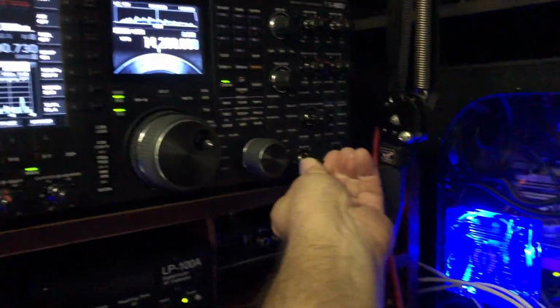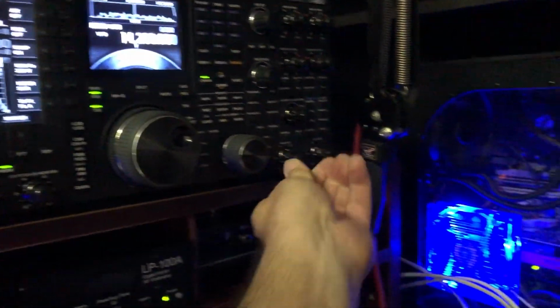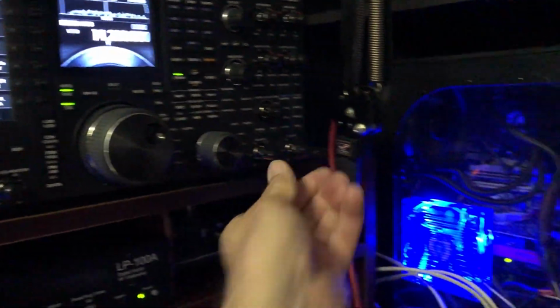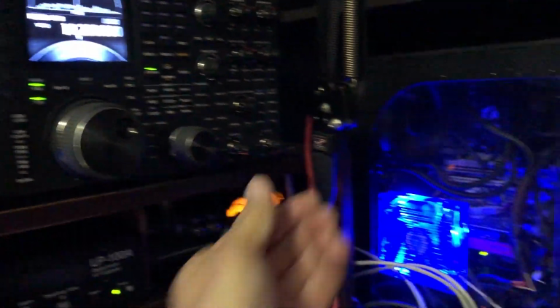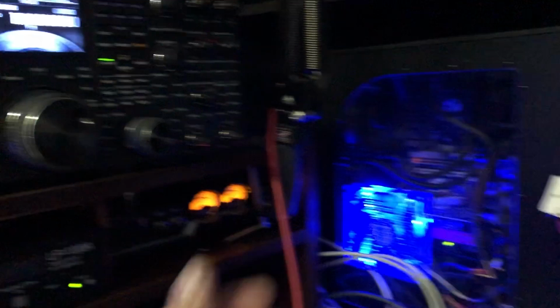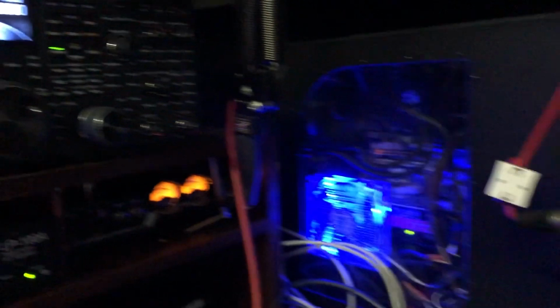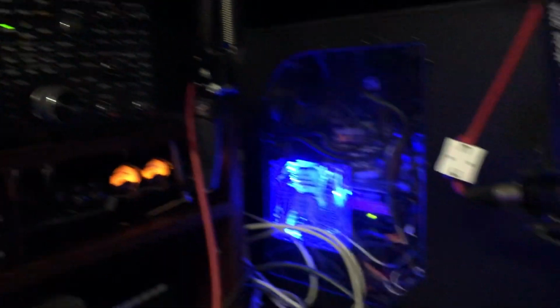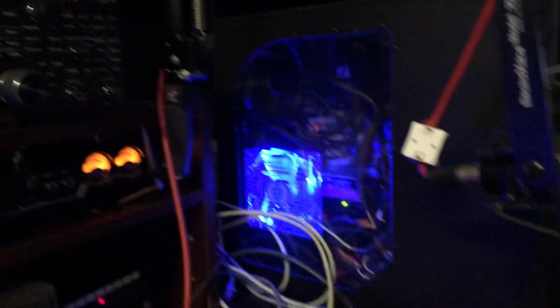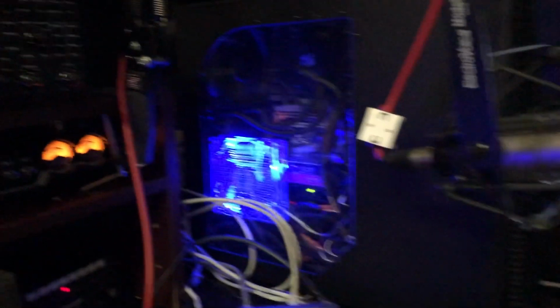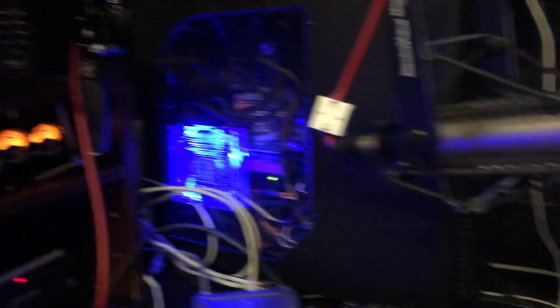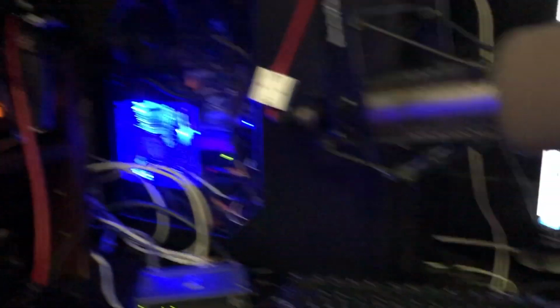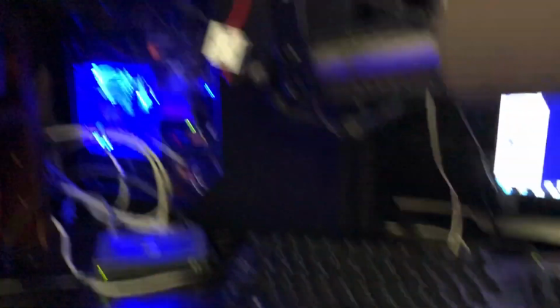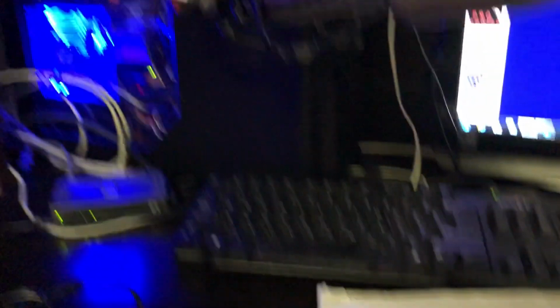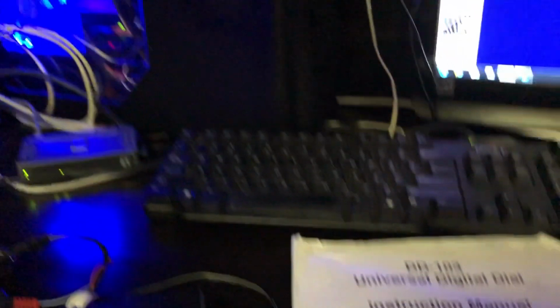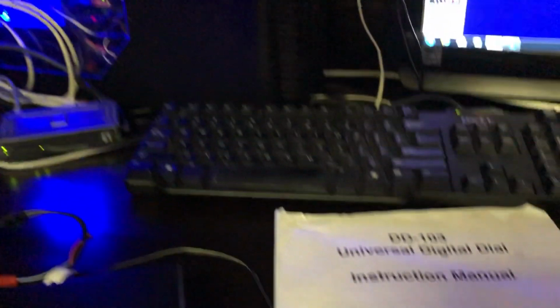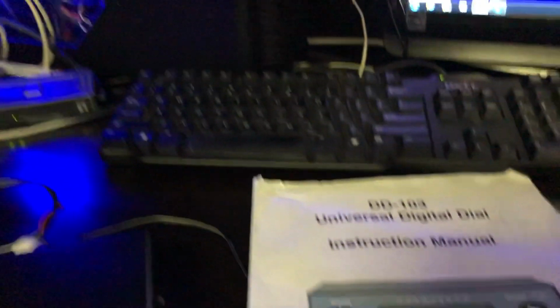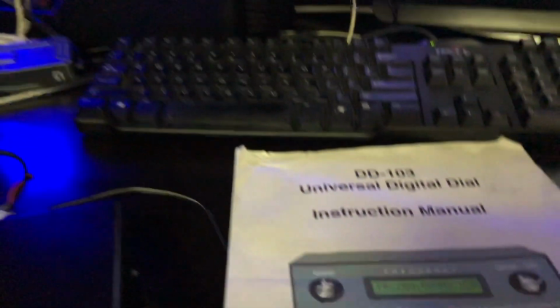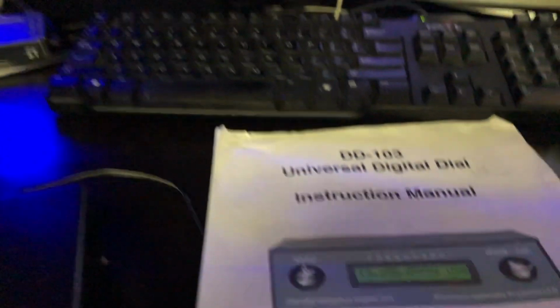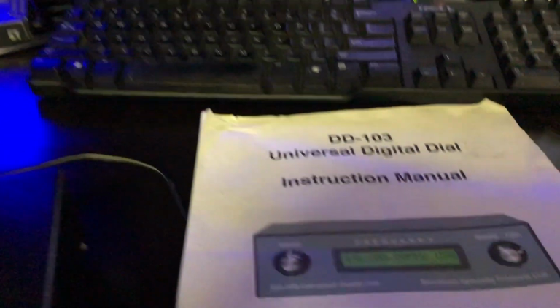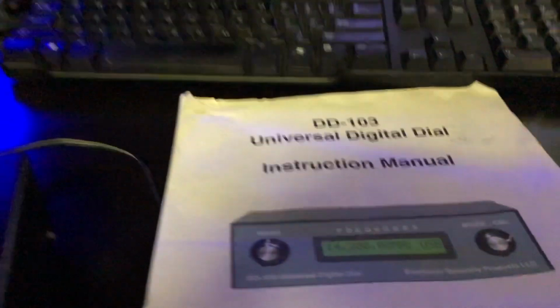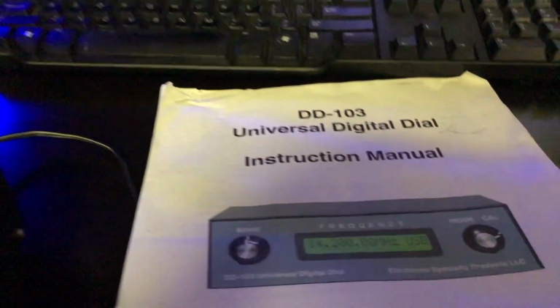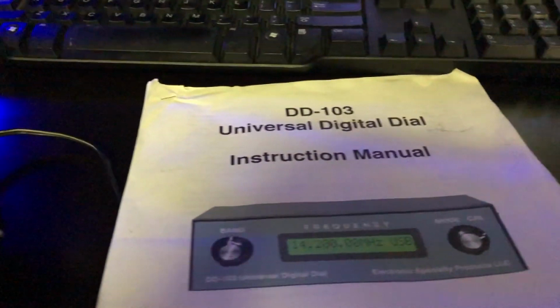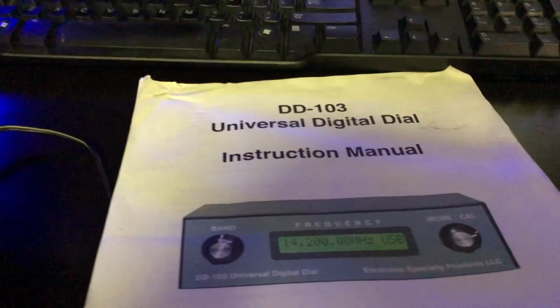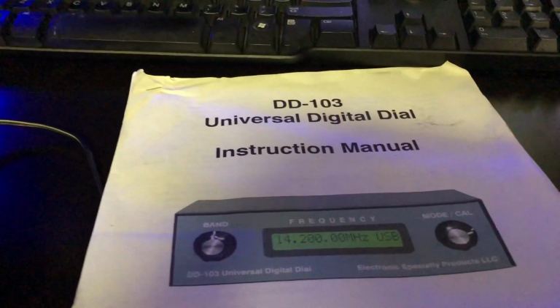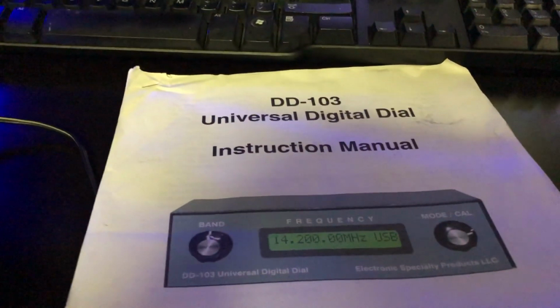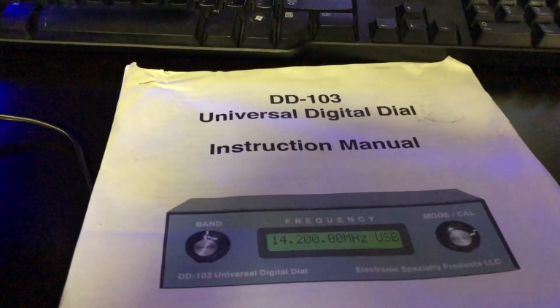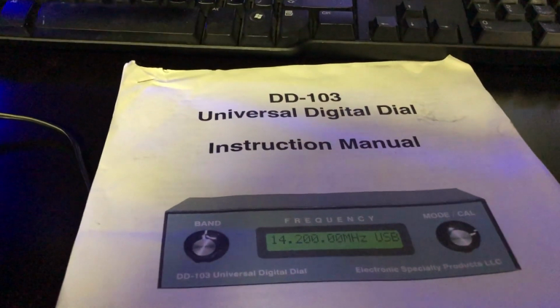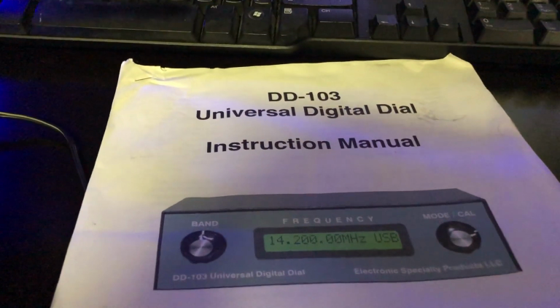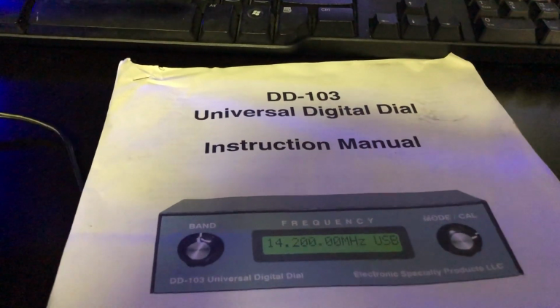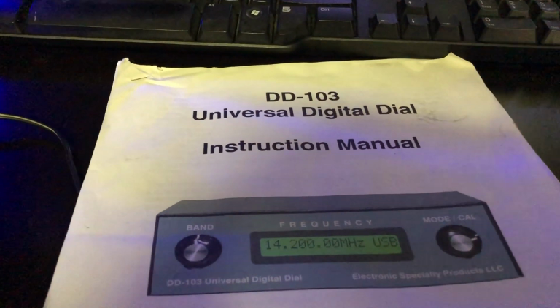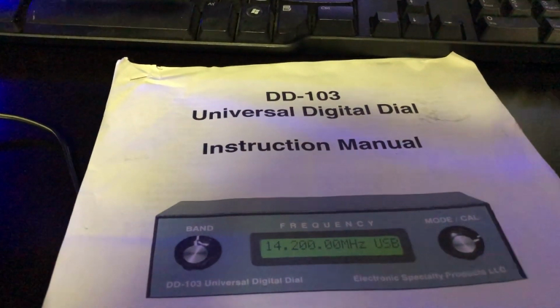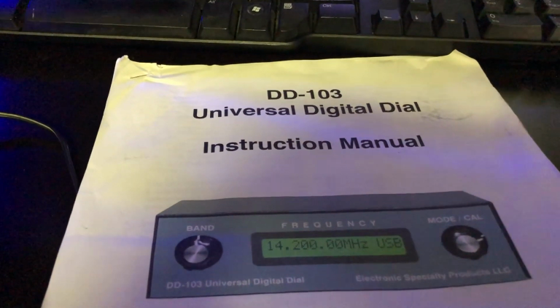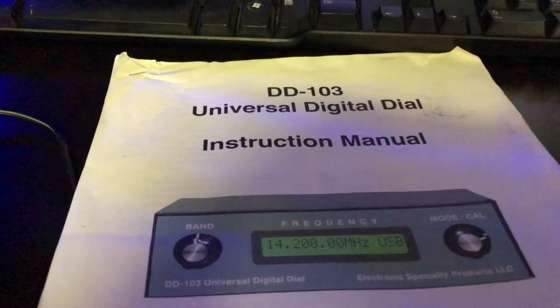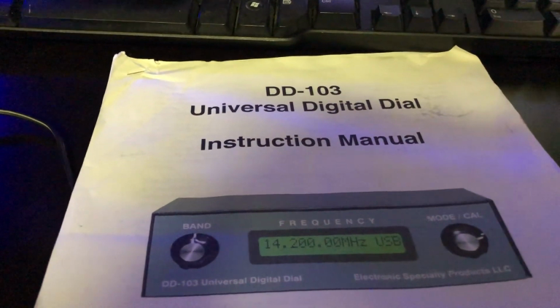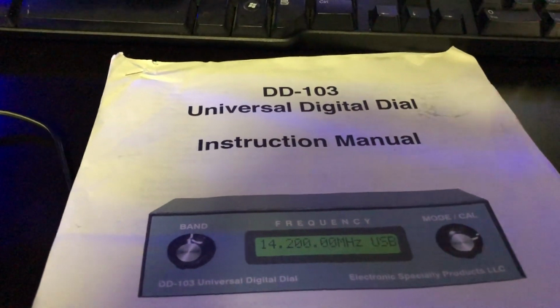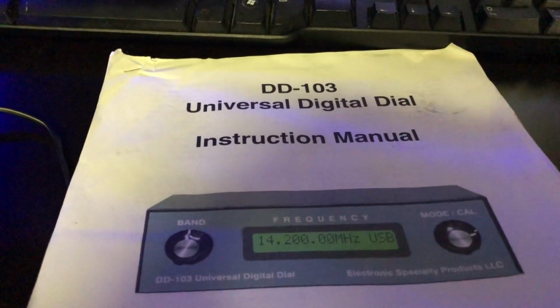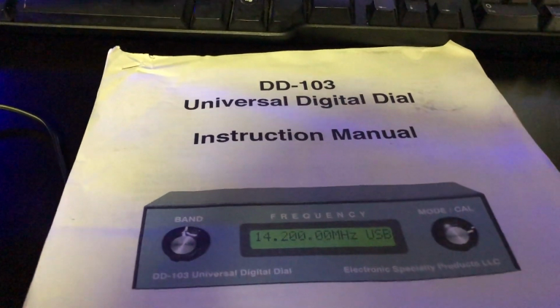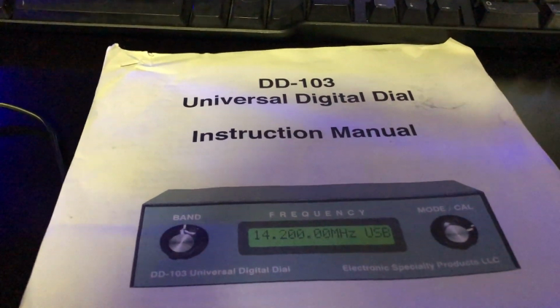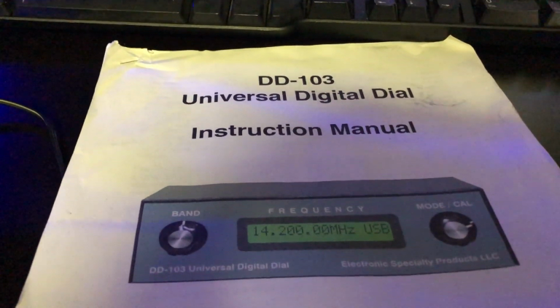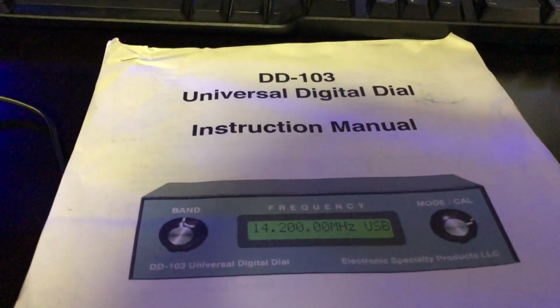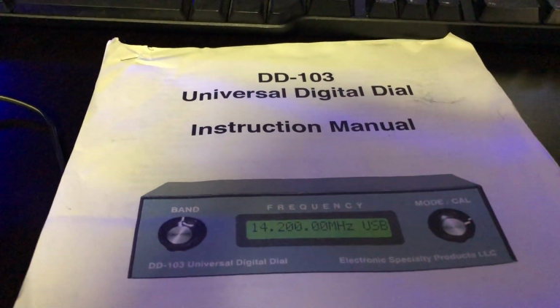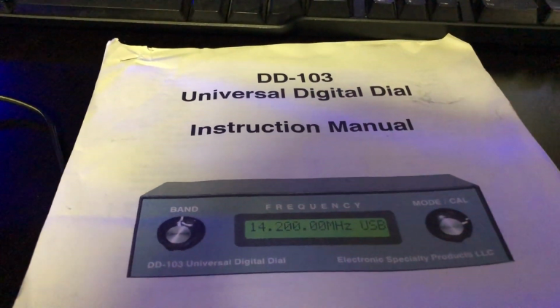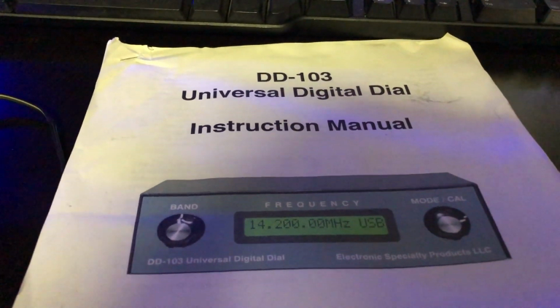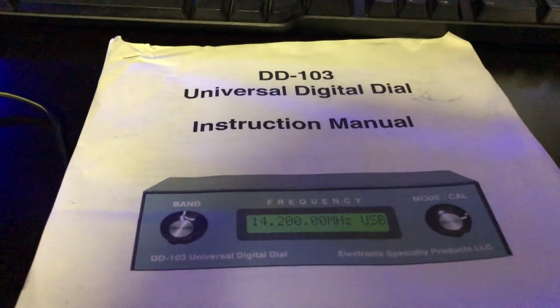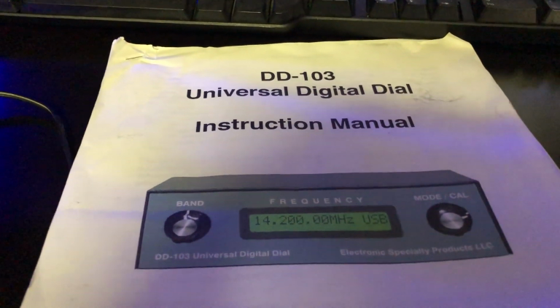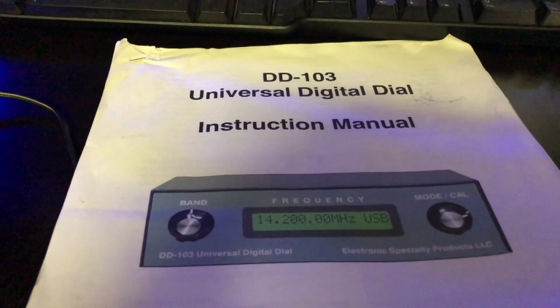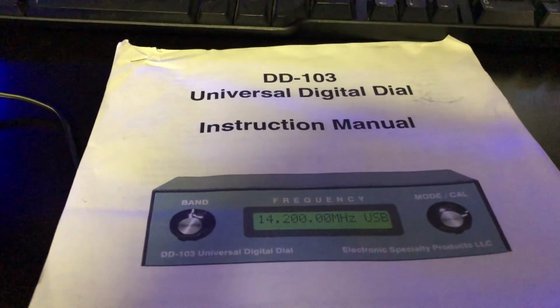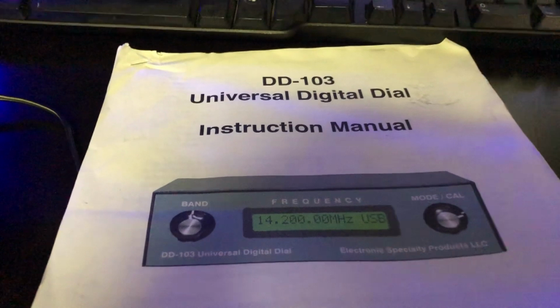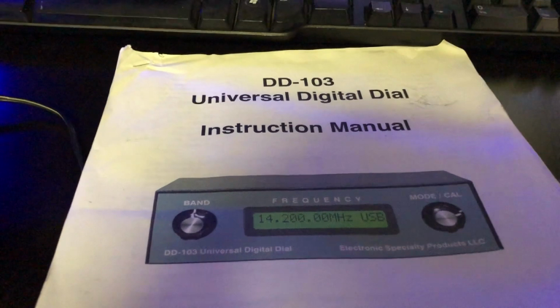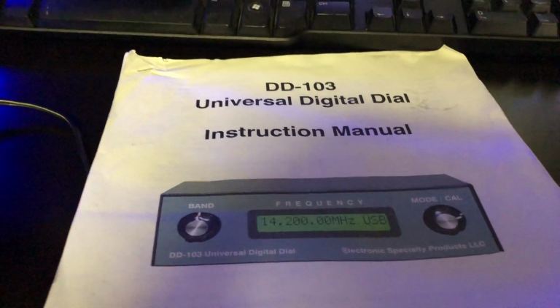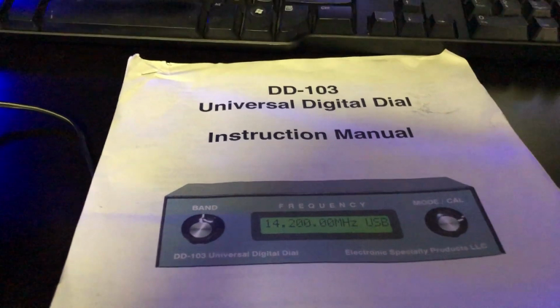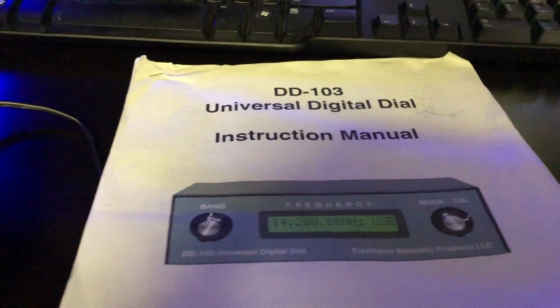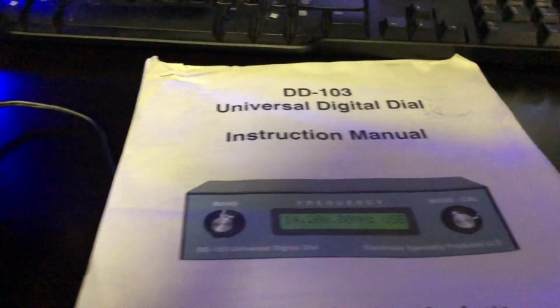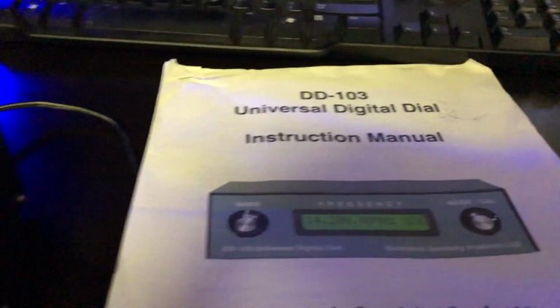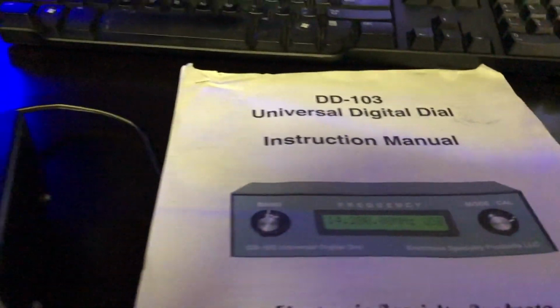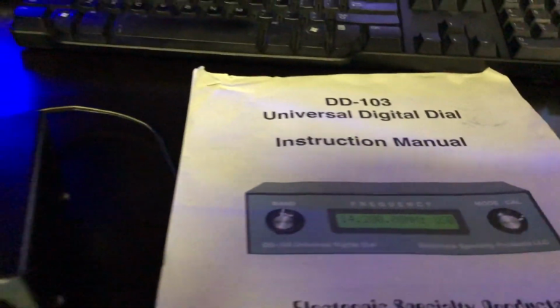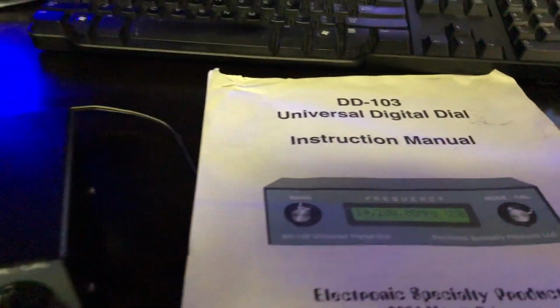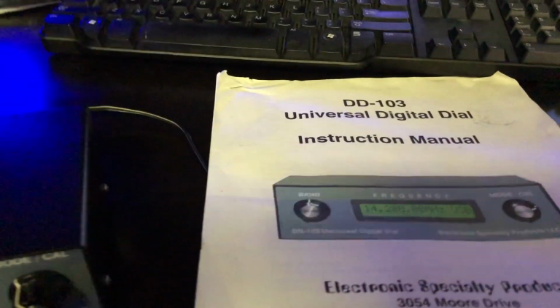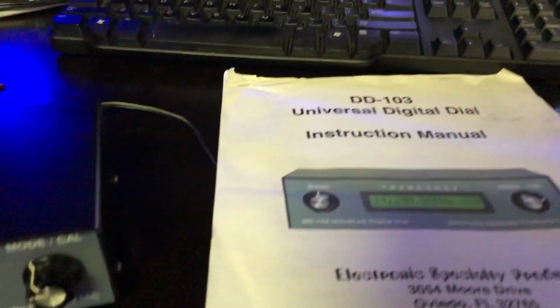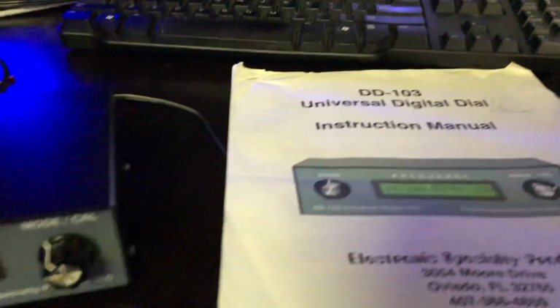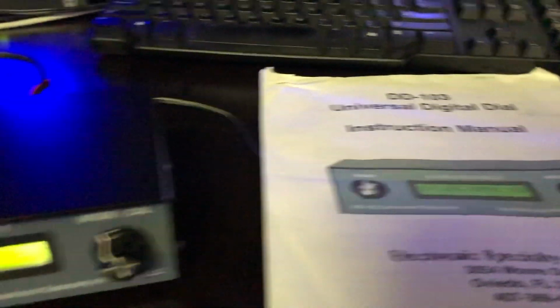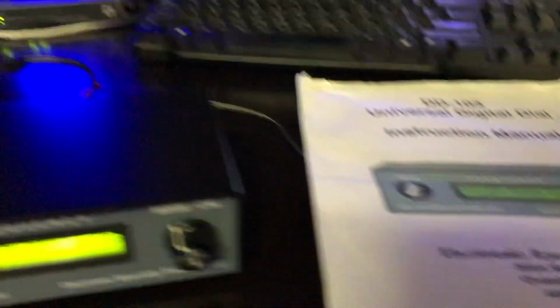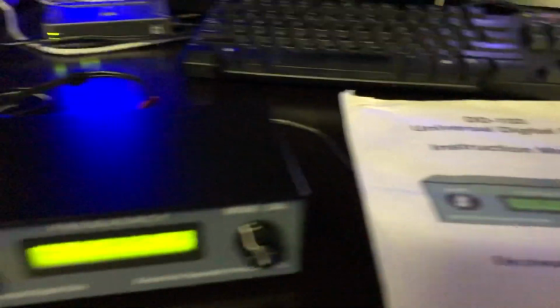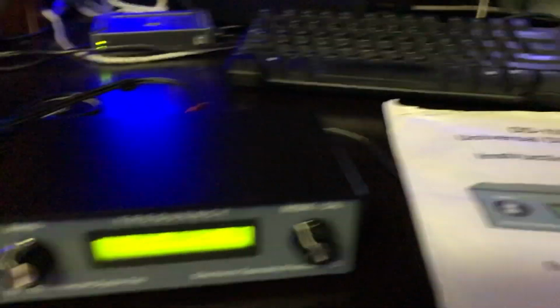Today I'm going to be selling a DD-103 universal digital dial — I'm sorry, meter frequency counter.